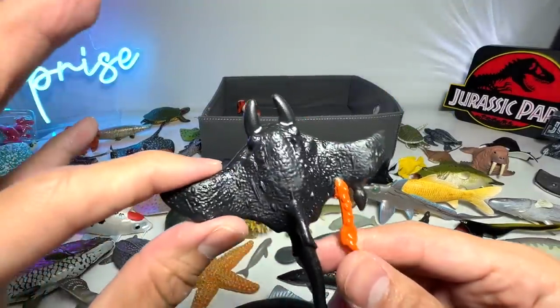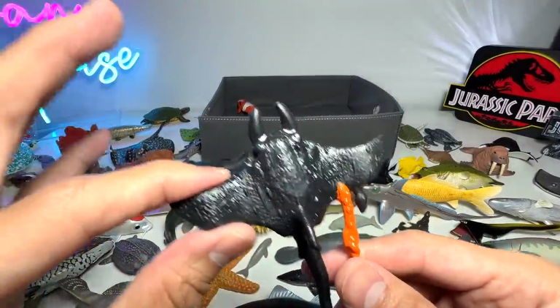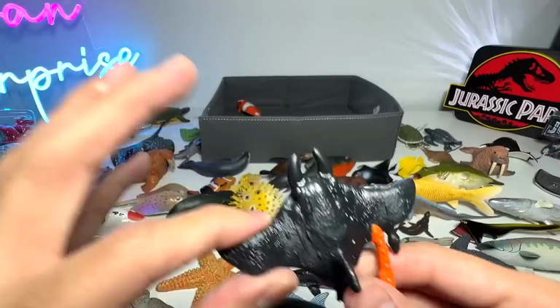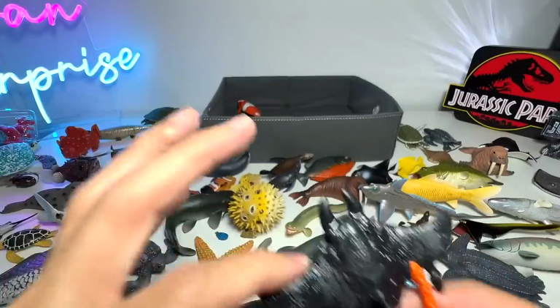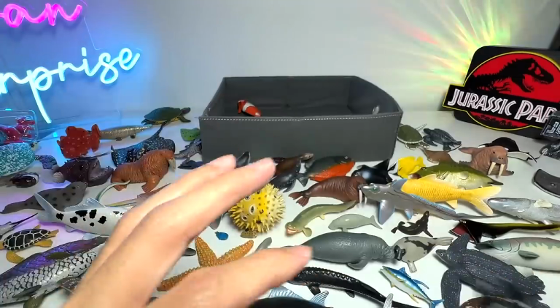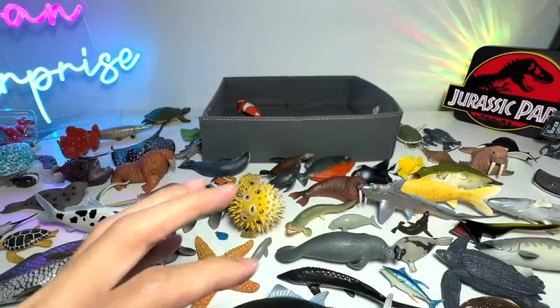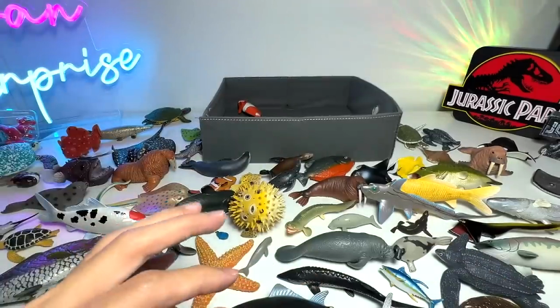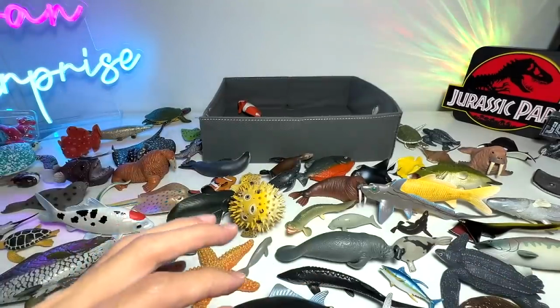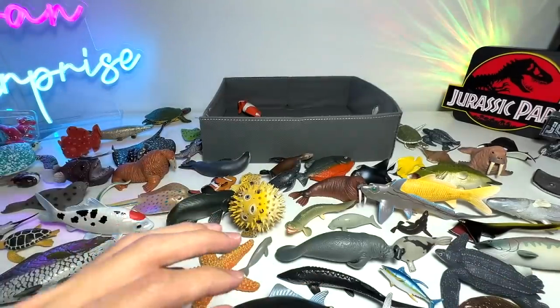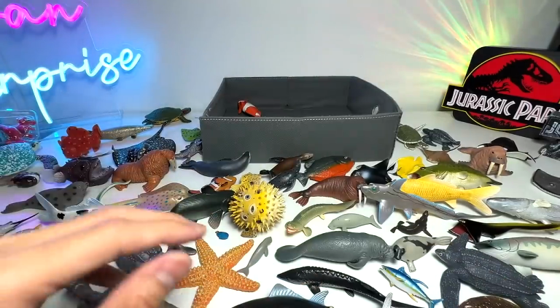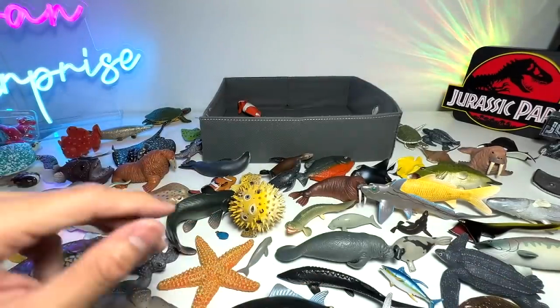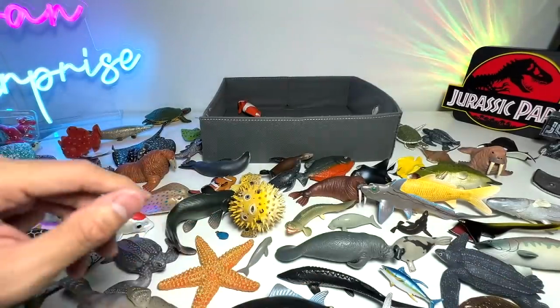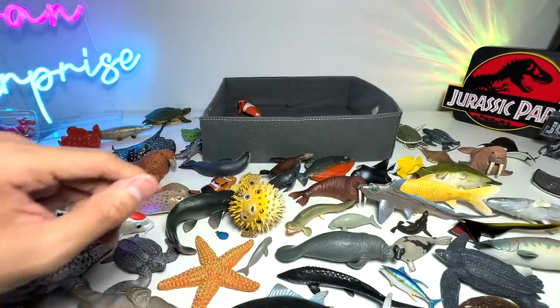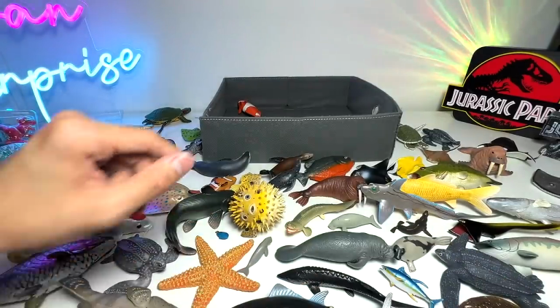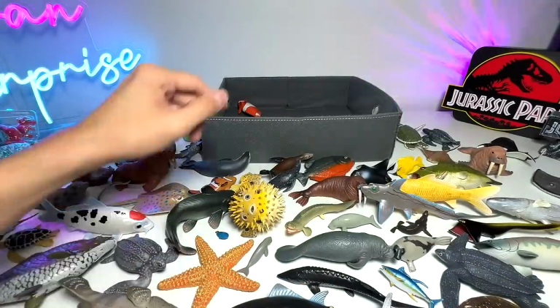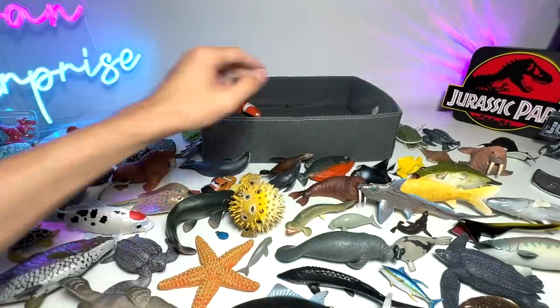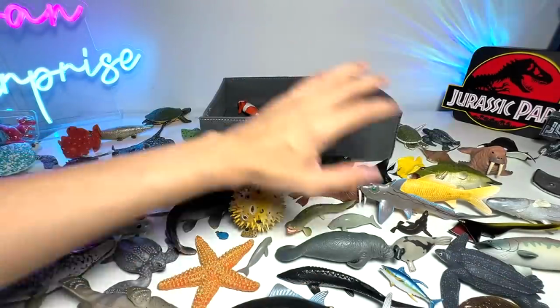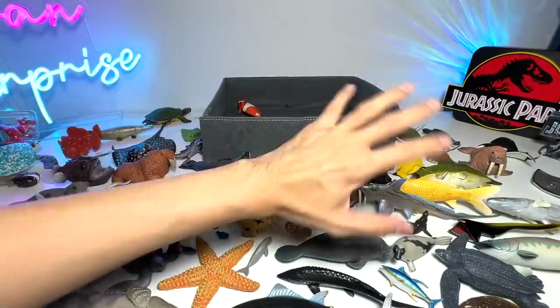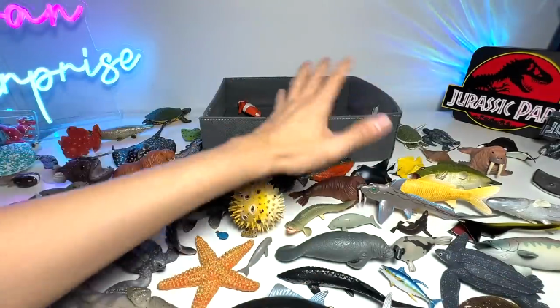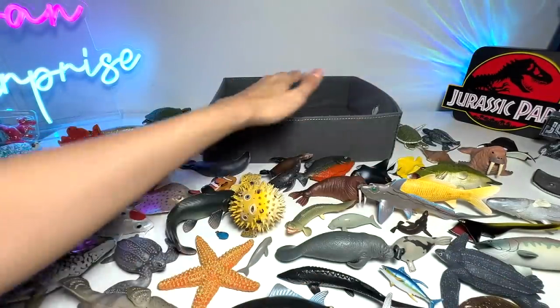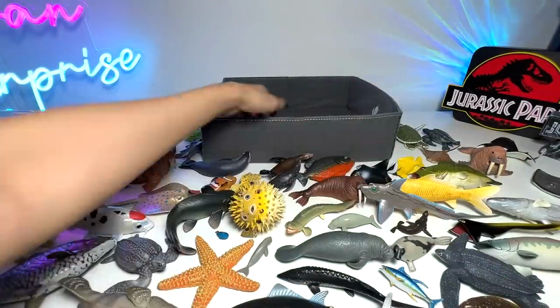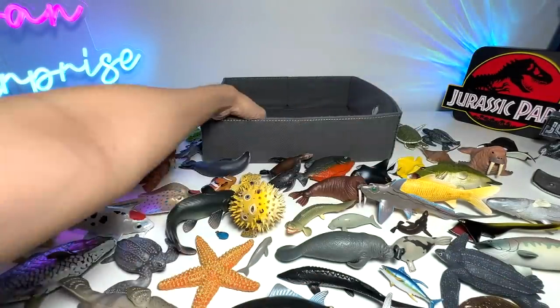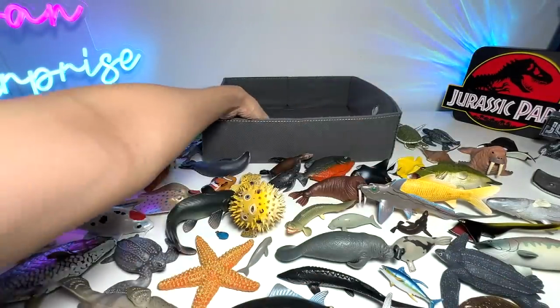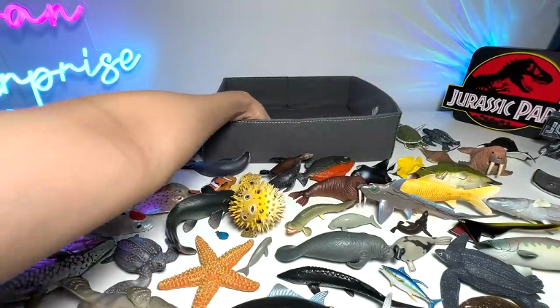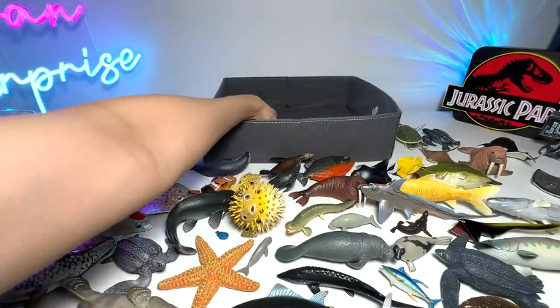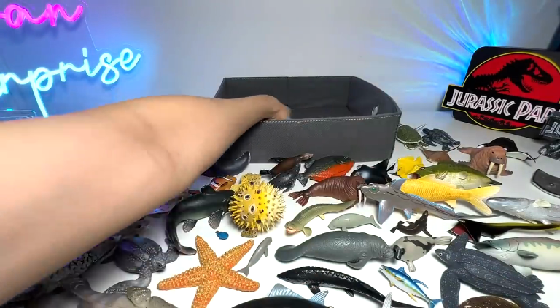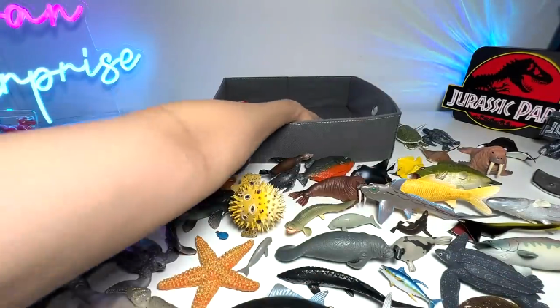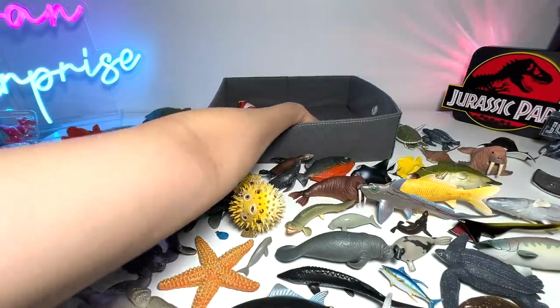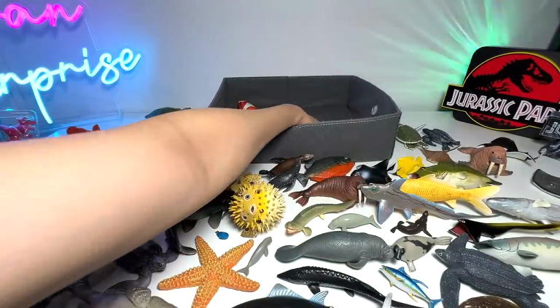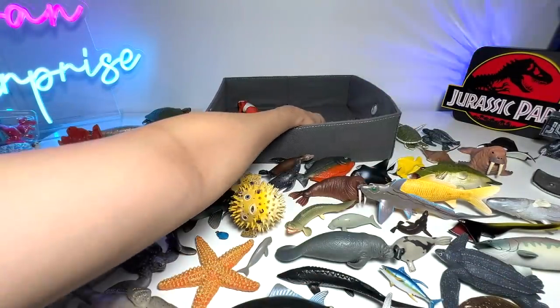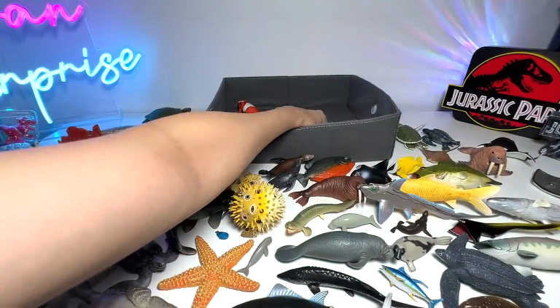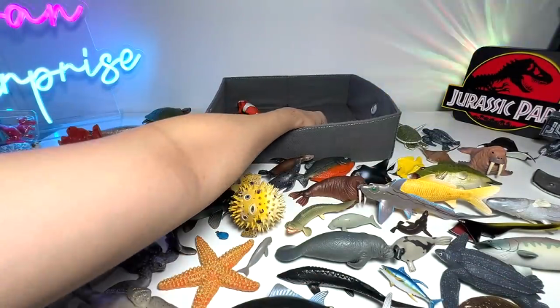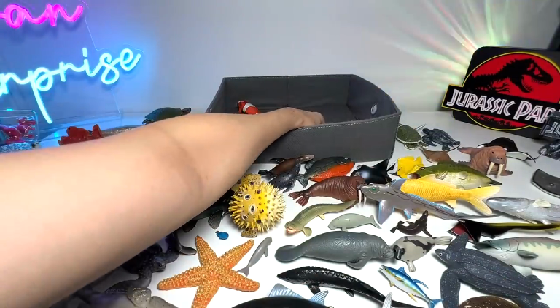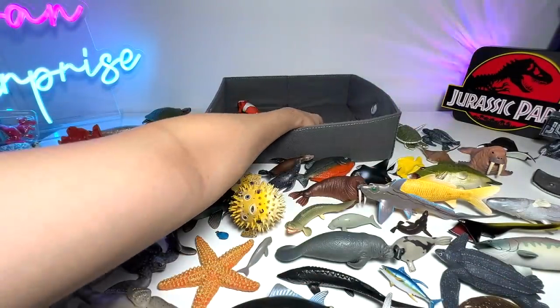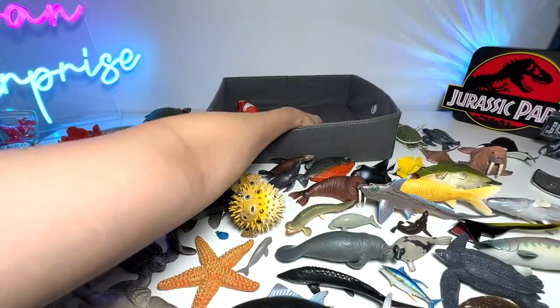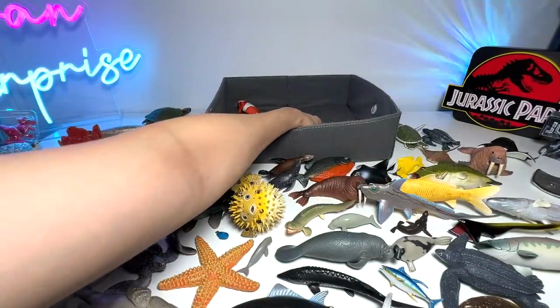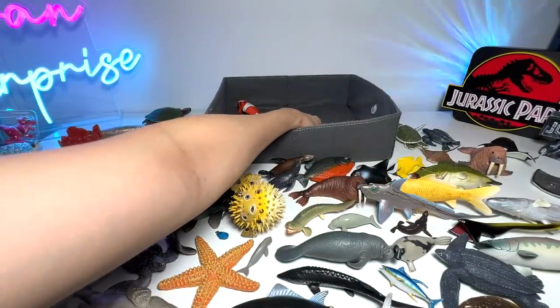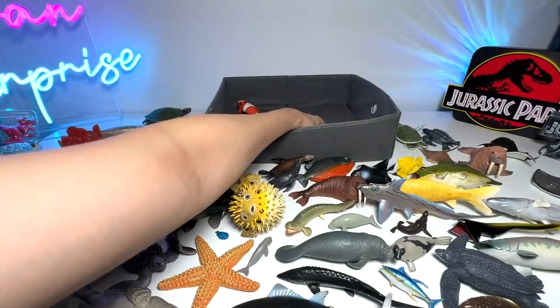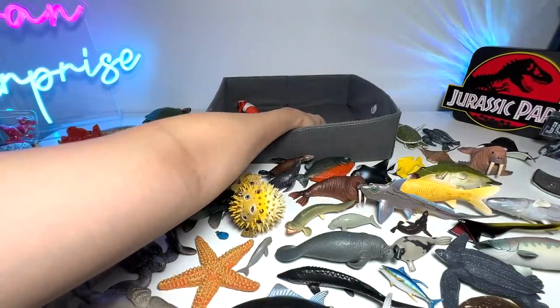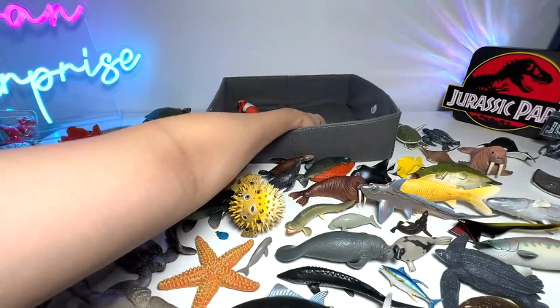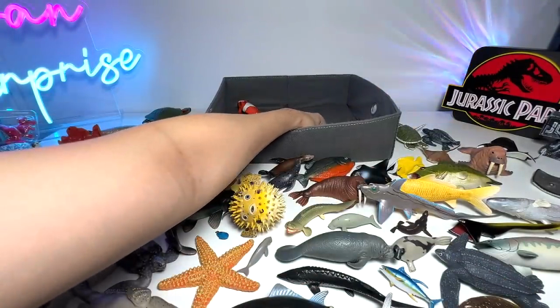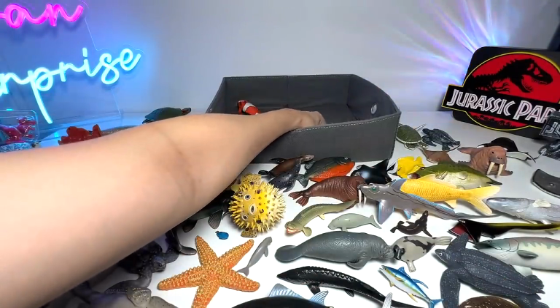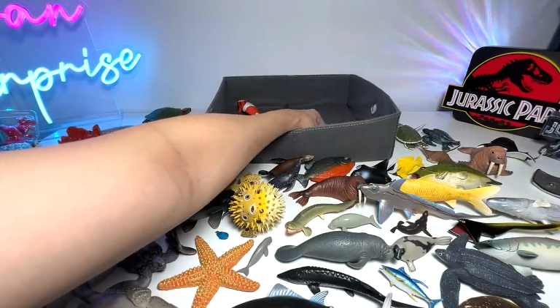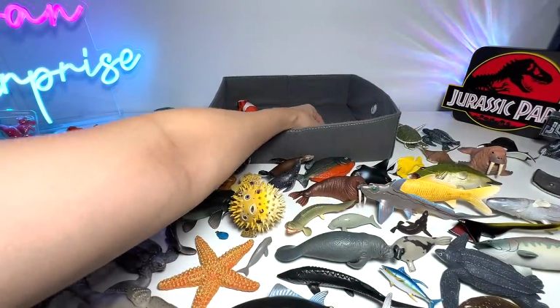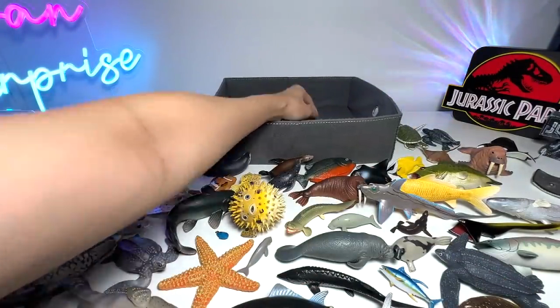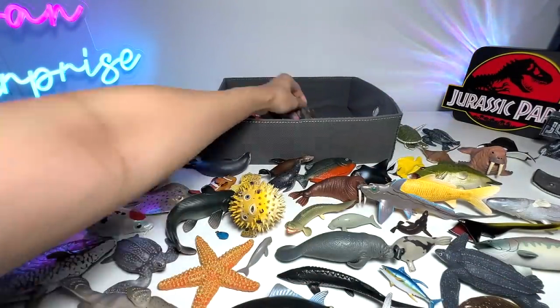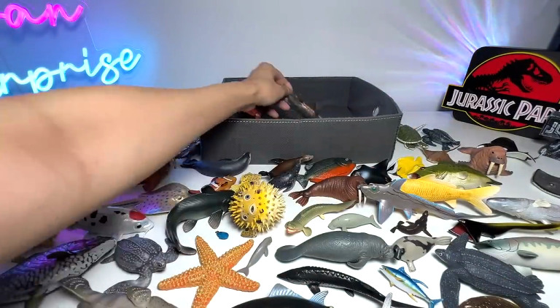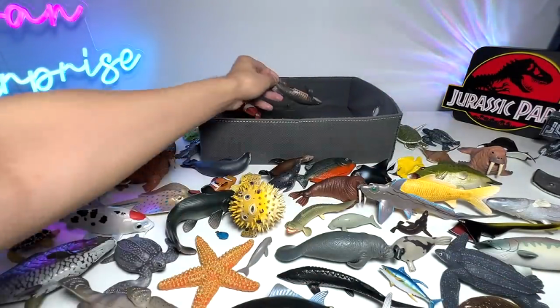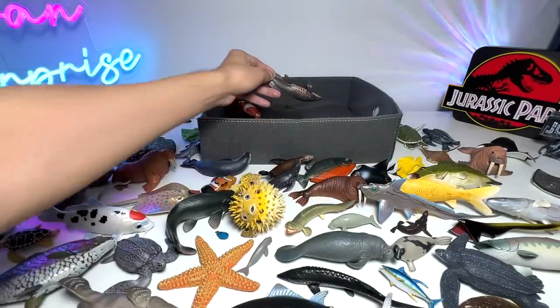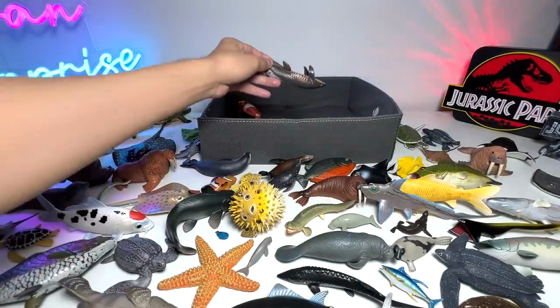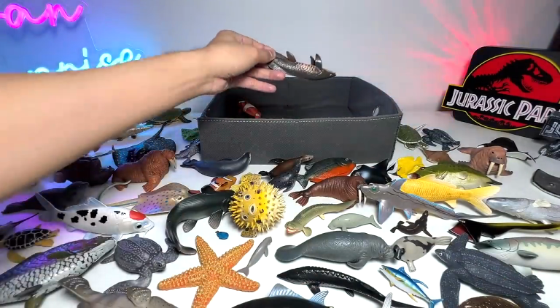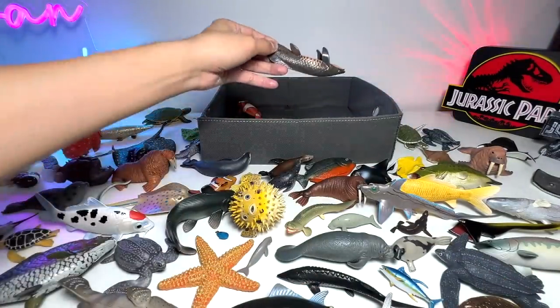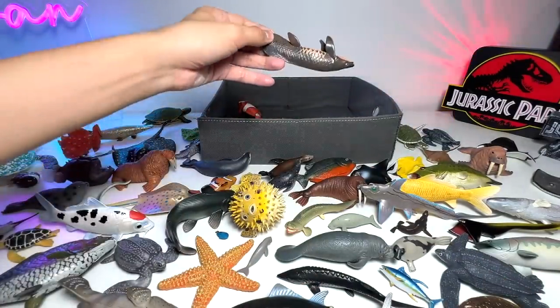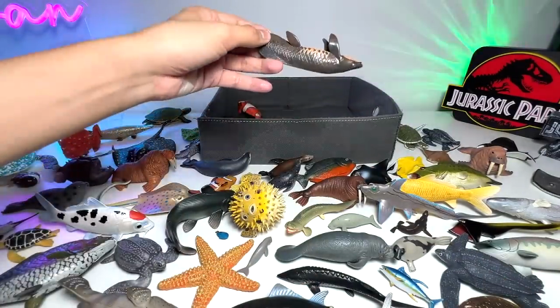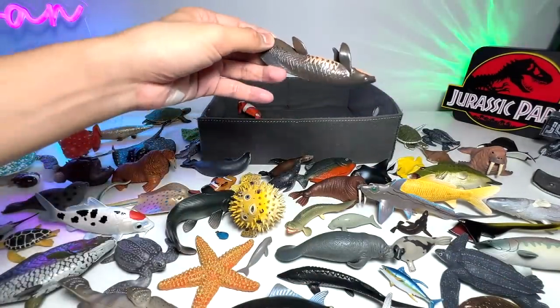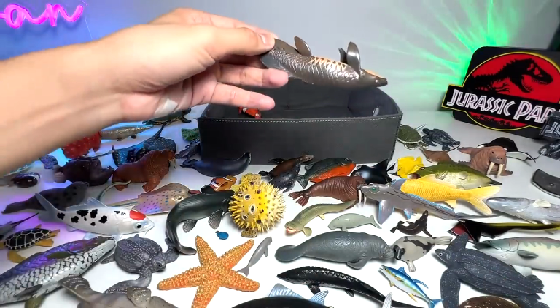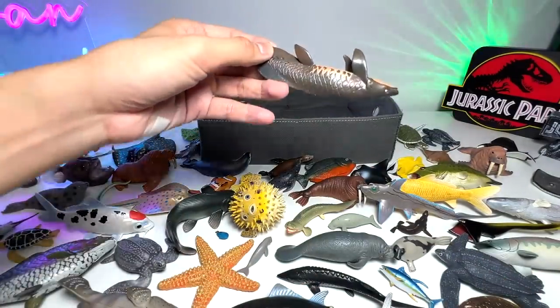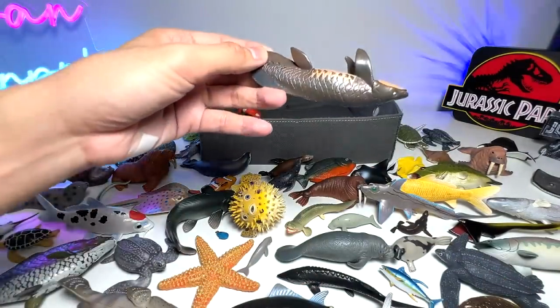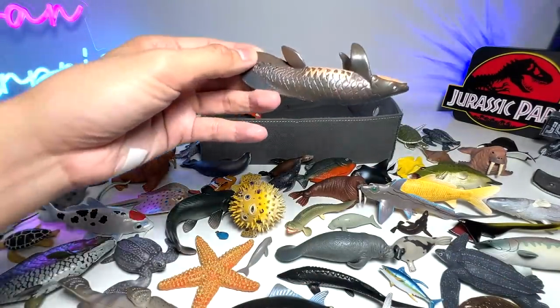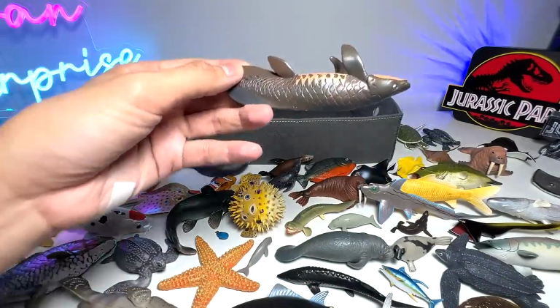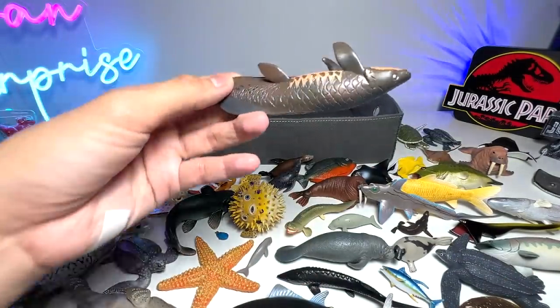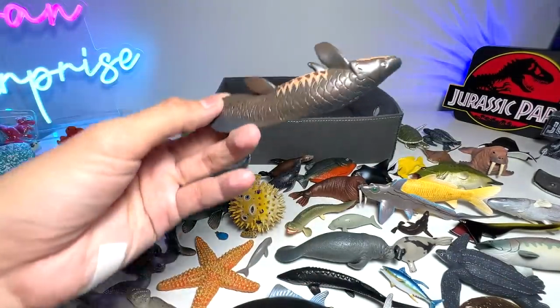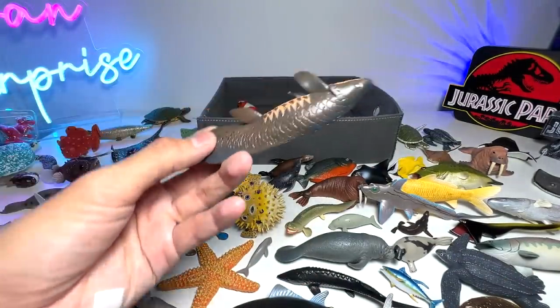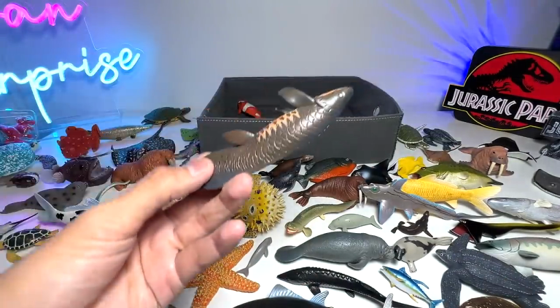Manta Ray. This is why I always discourage you from using a box cutter at home.